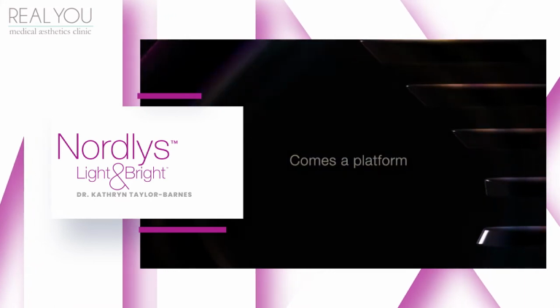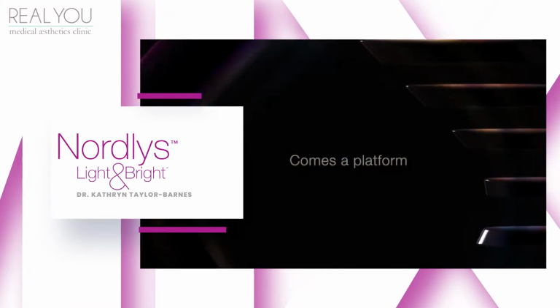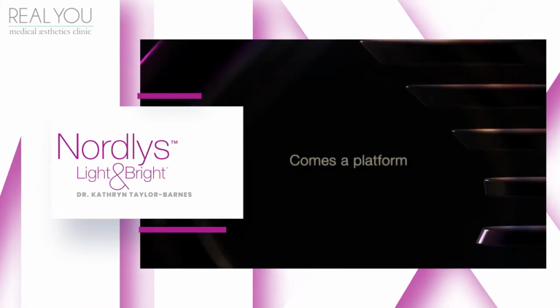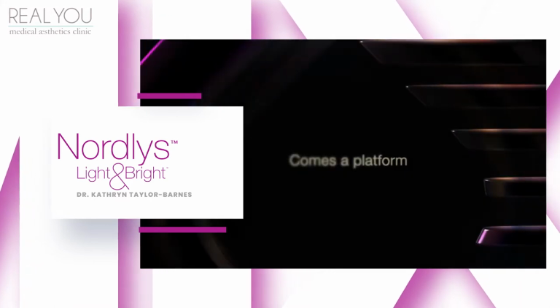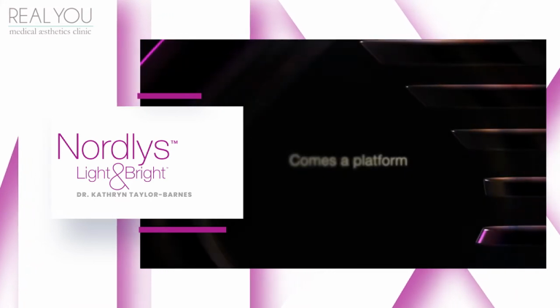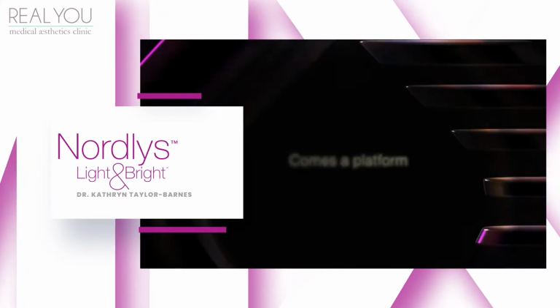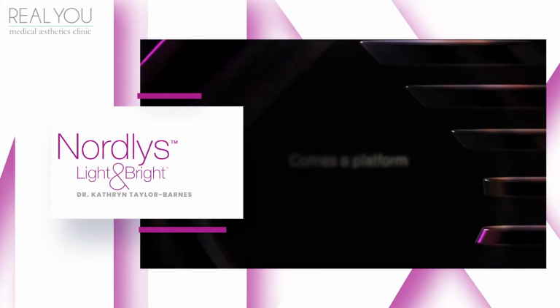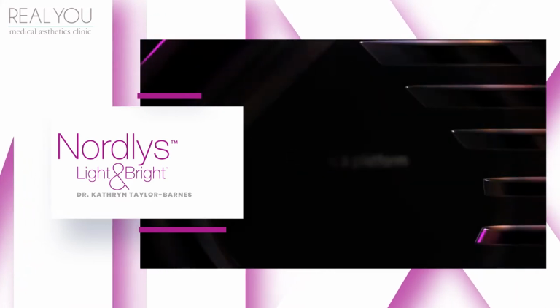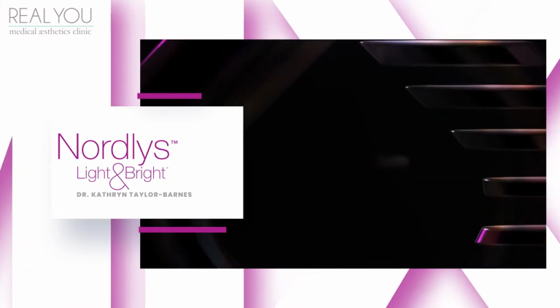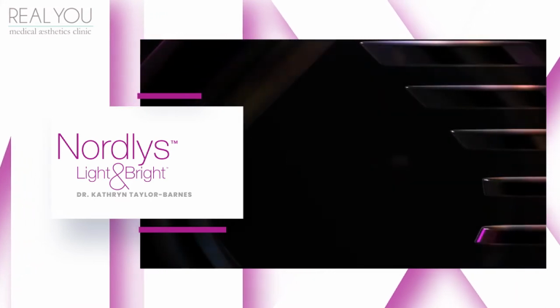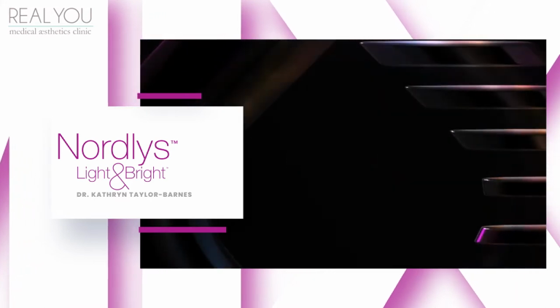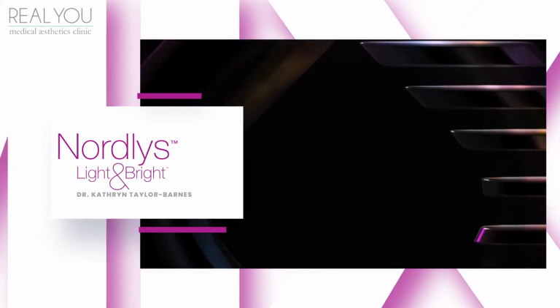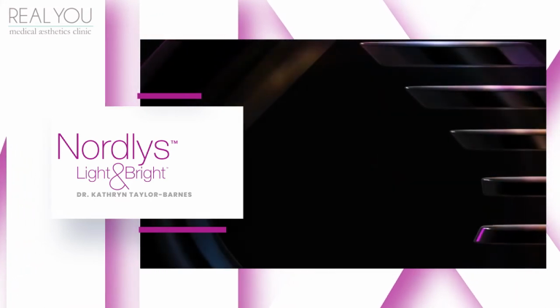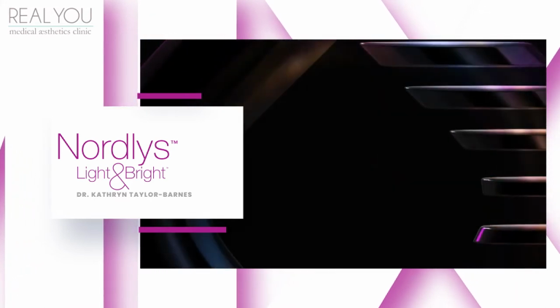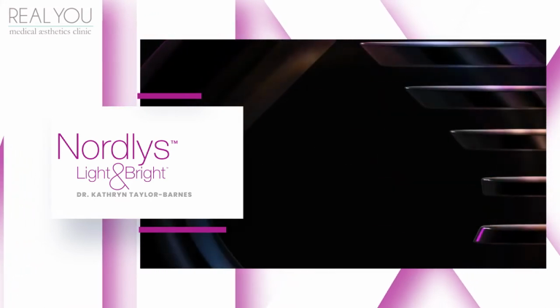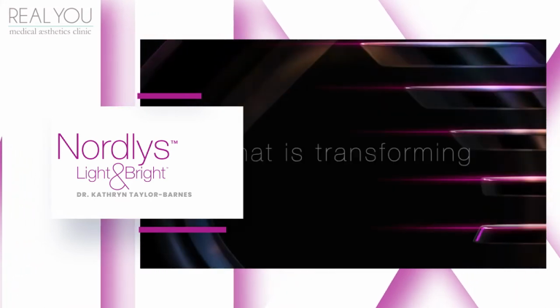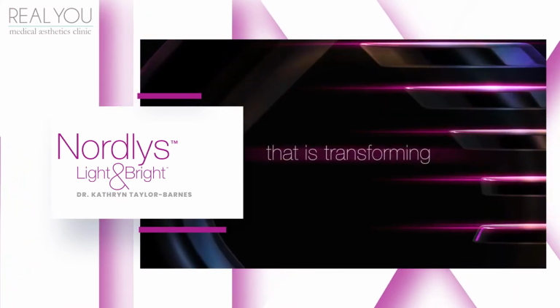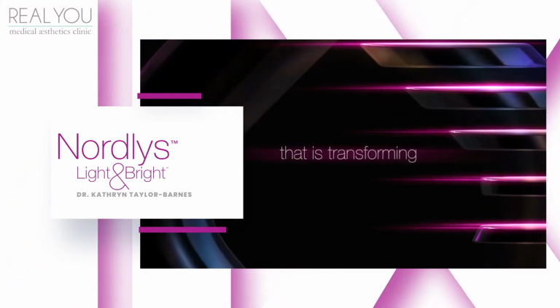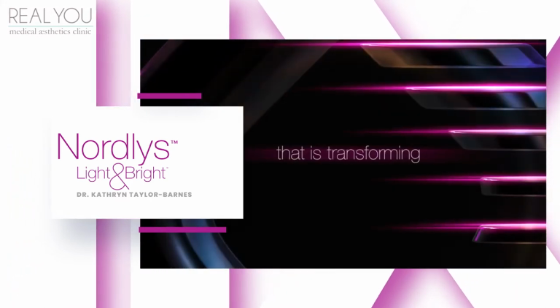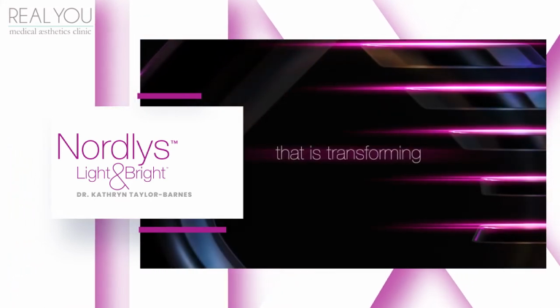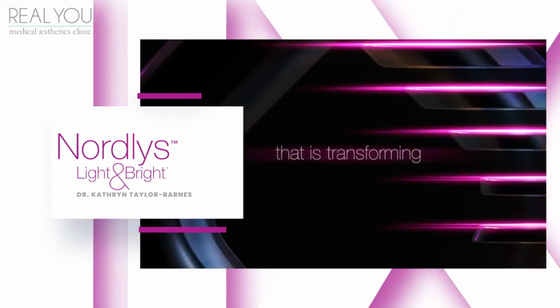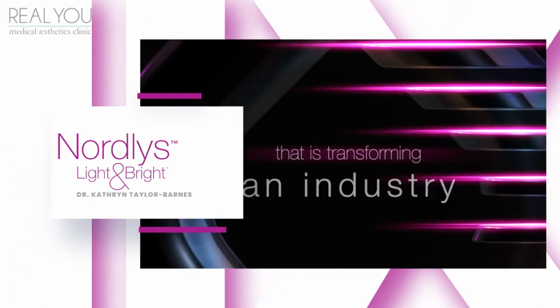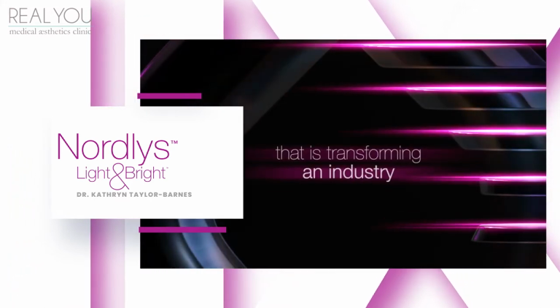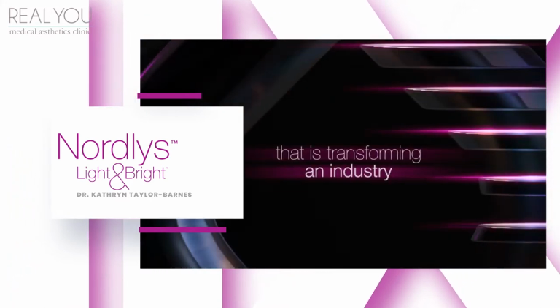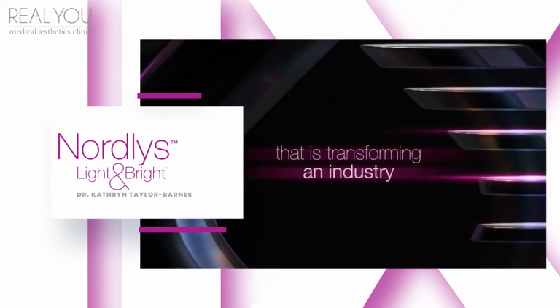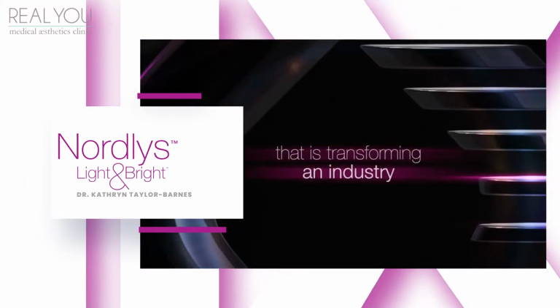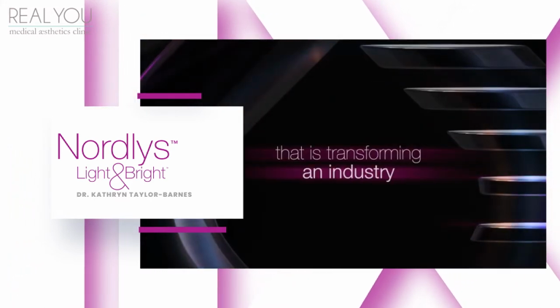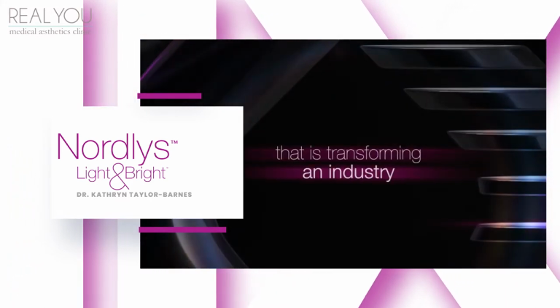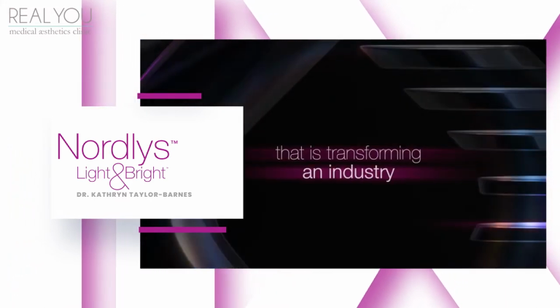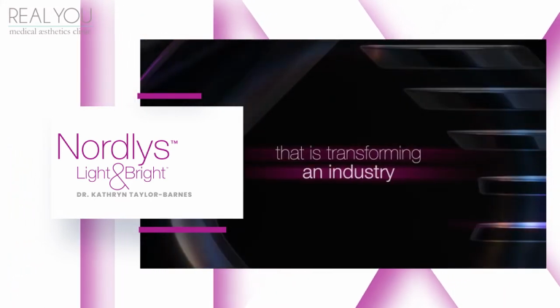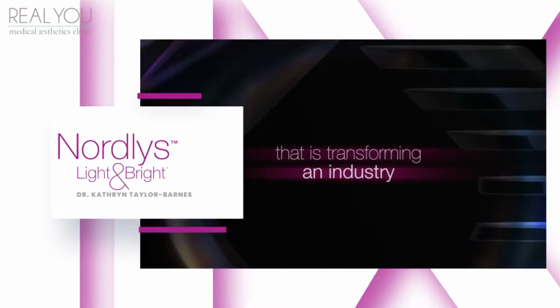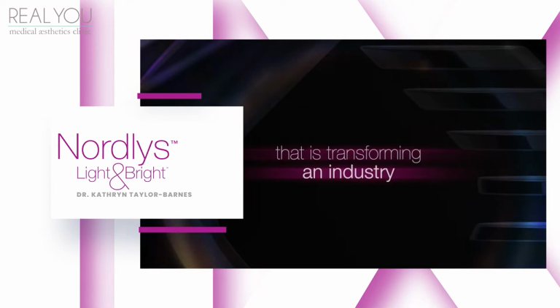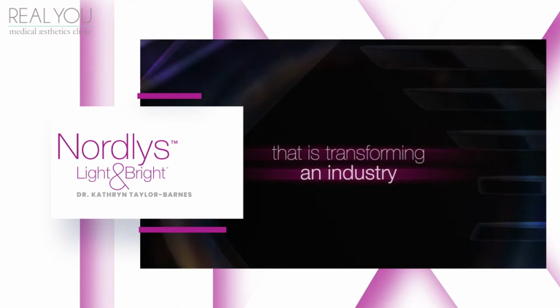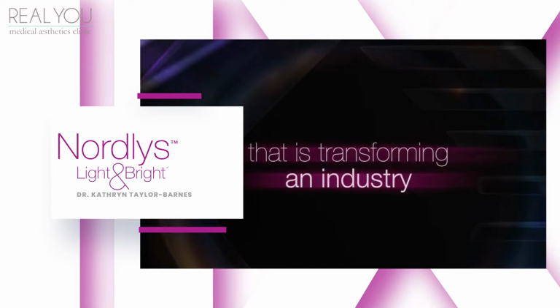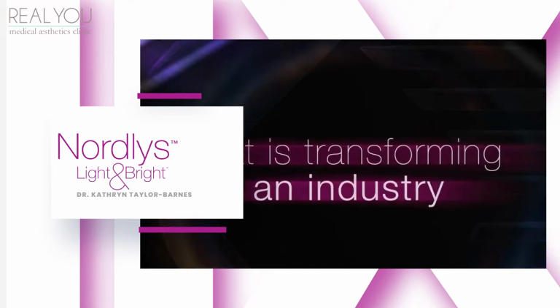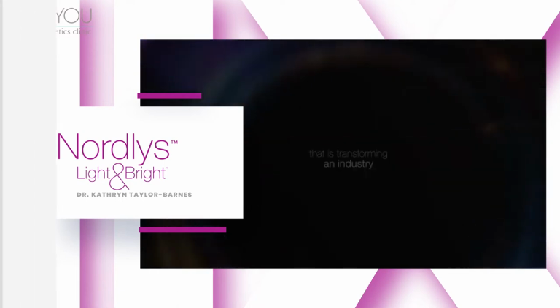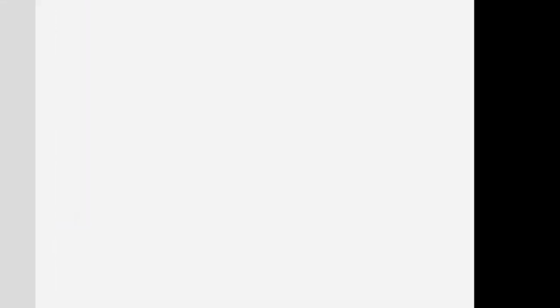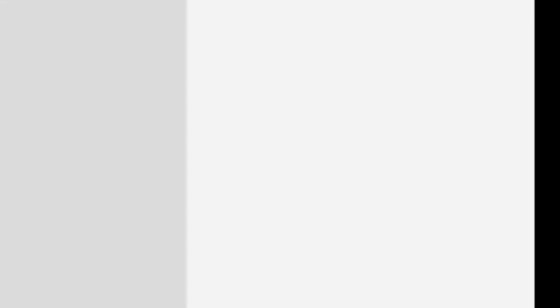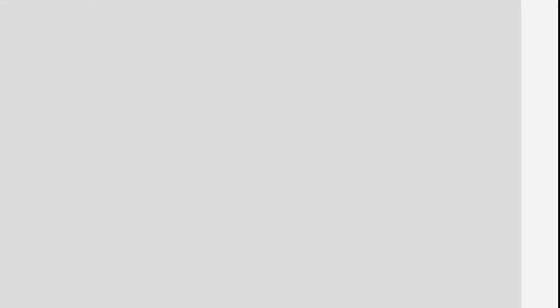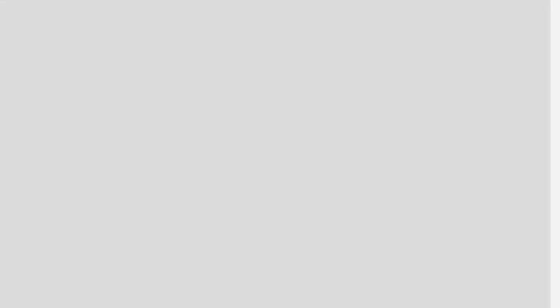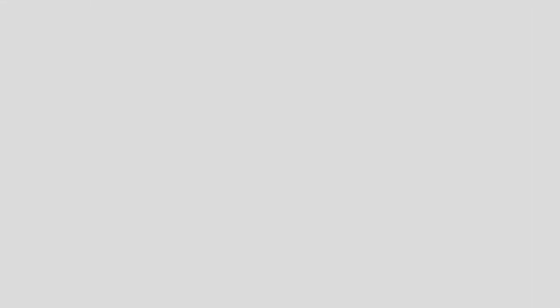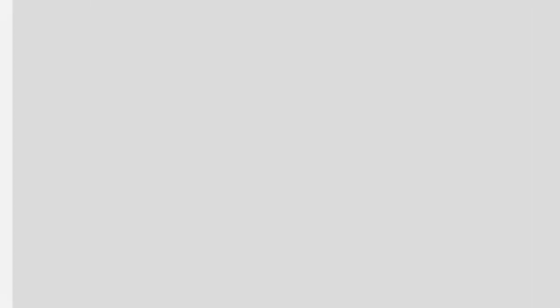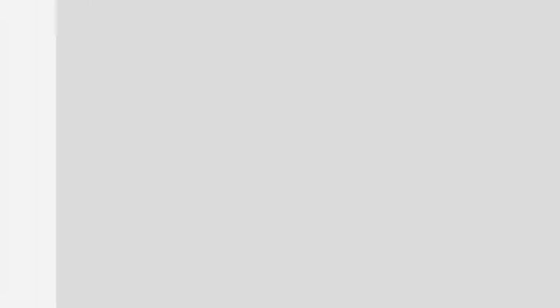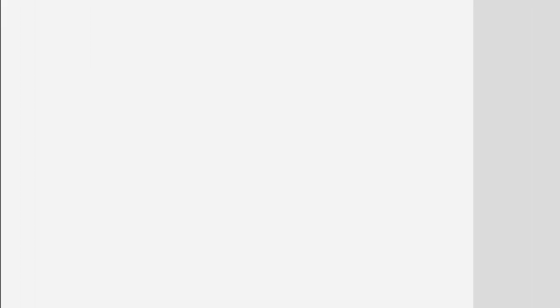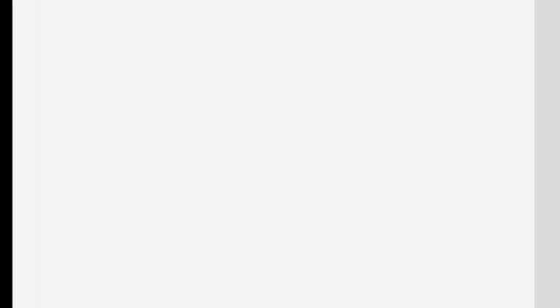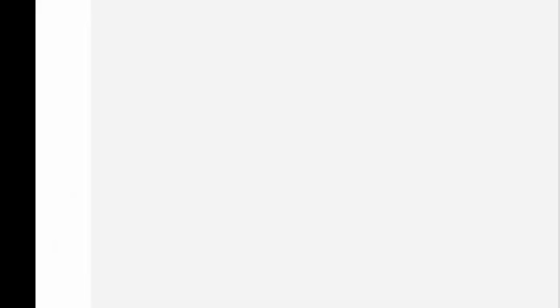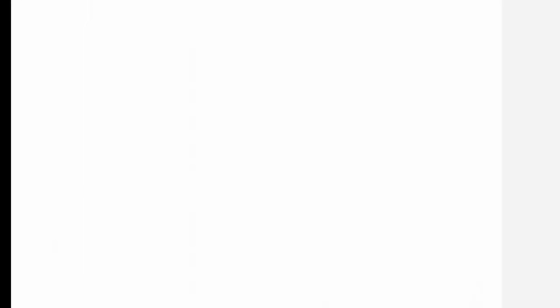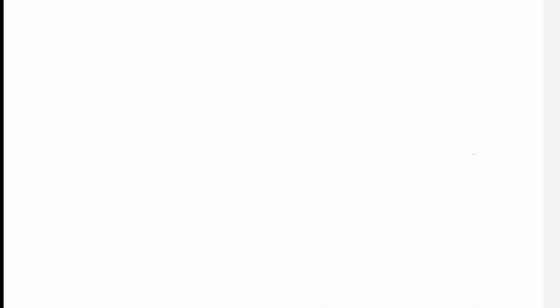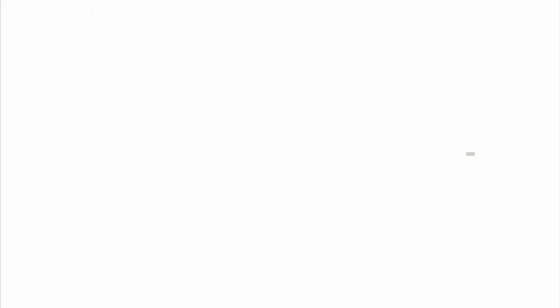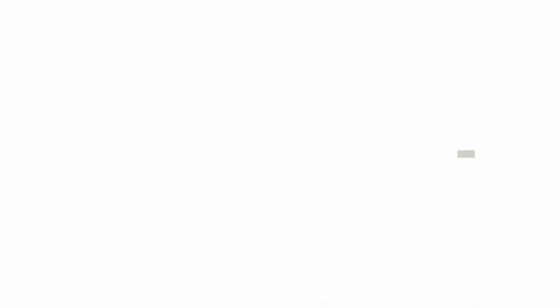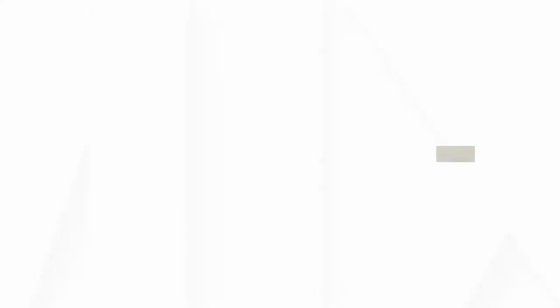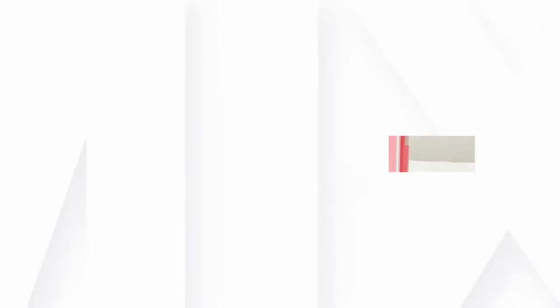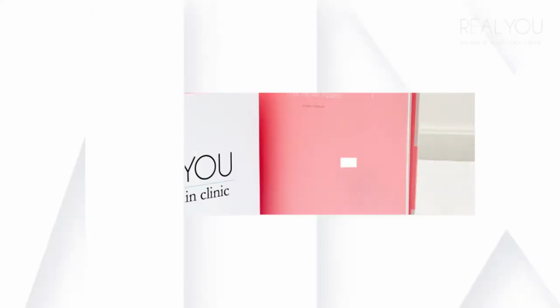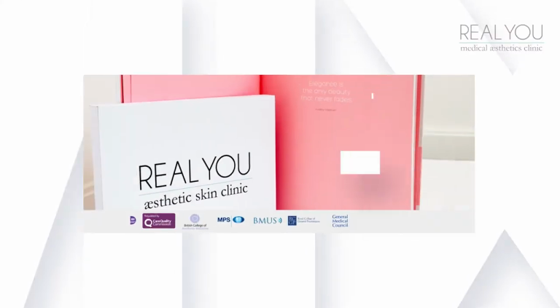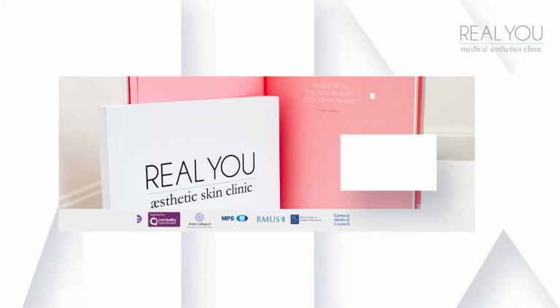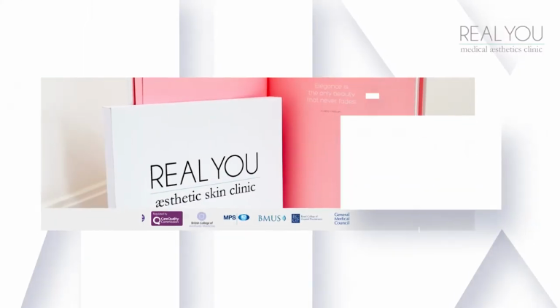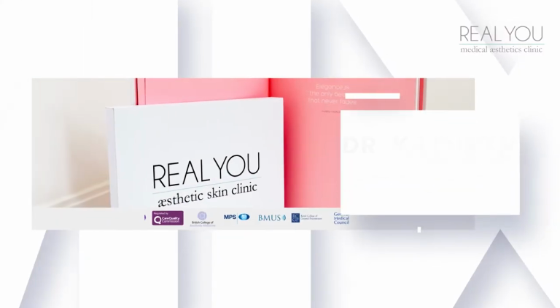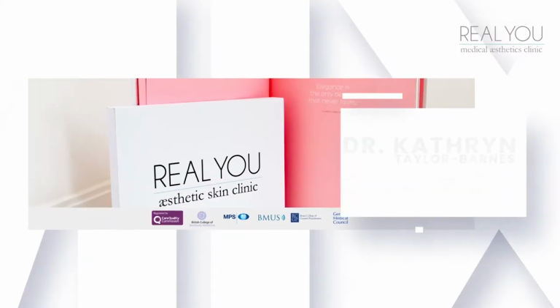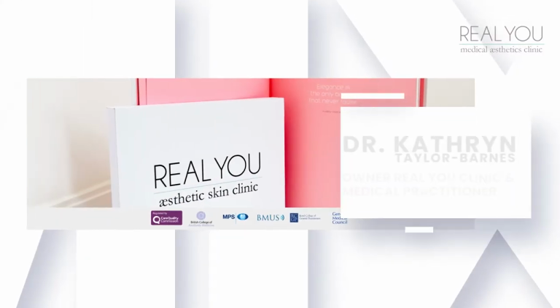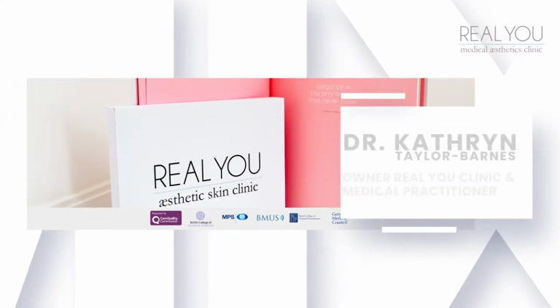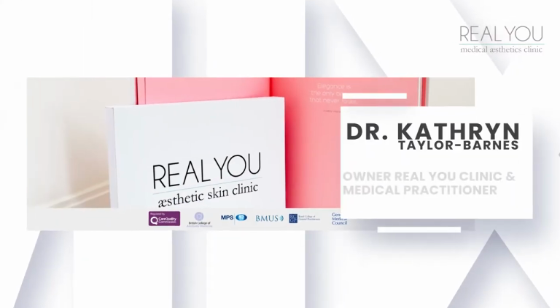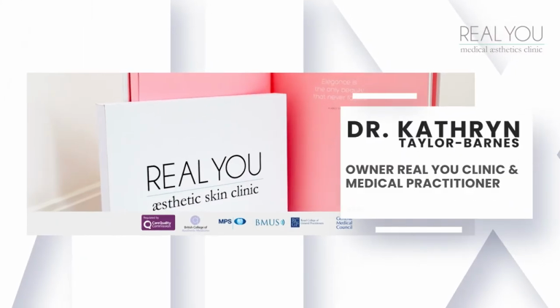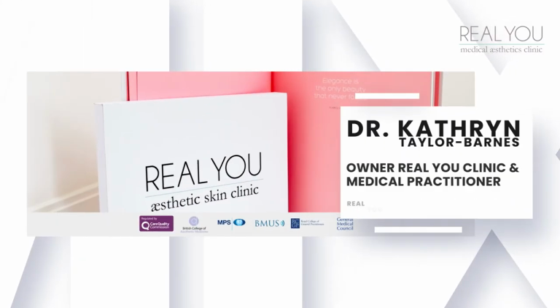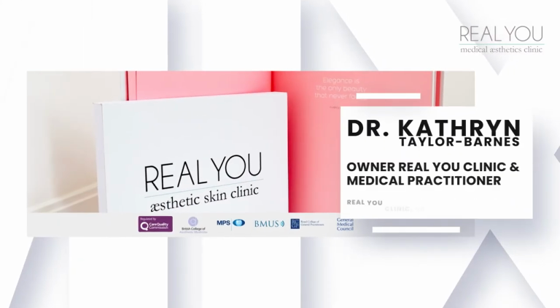Hi, I'm Dr Catherine Taylor-Barnes, owner and medical aesthetics doctor at The Real You Clinic in St Margaret's near Richmond, West London.